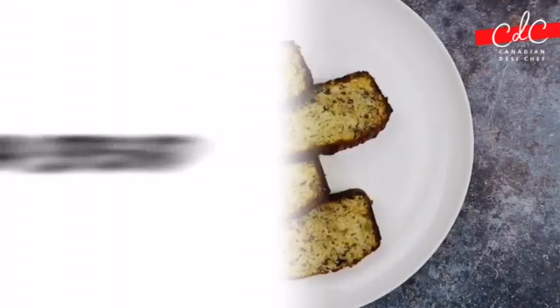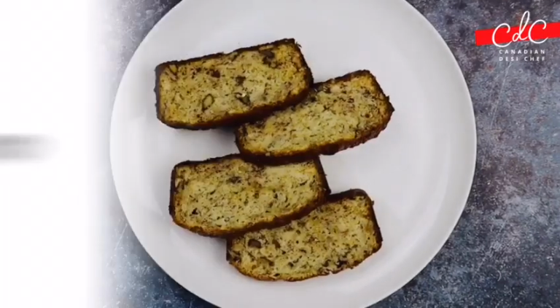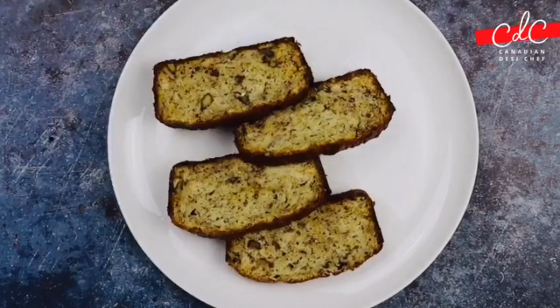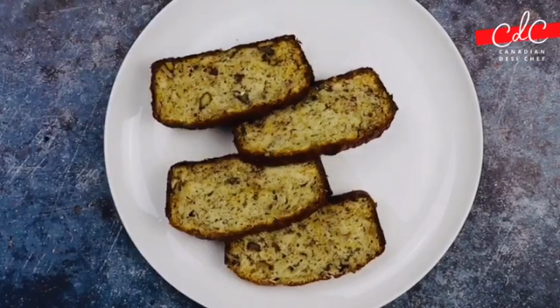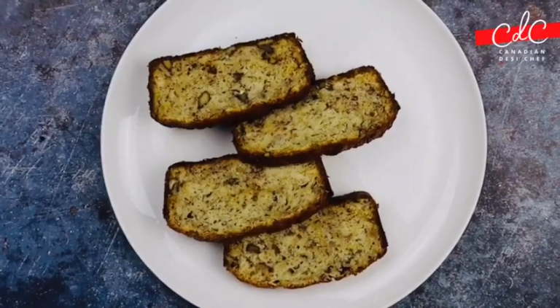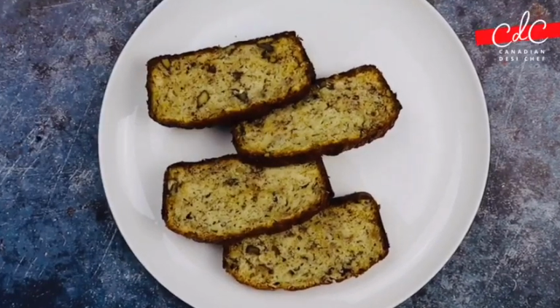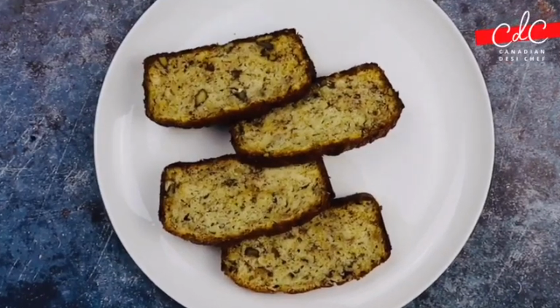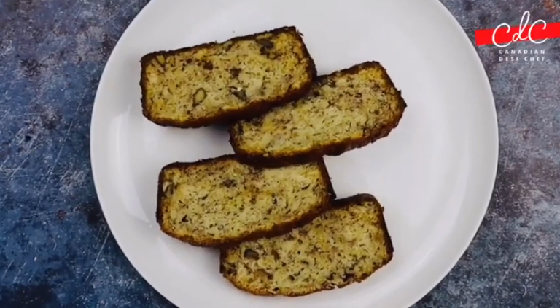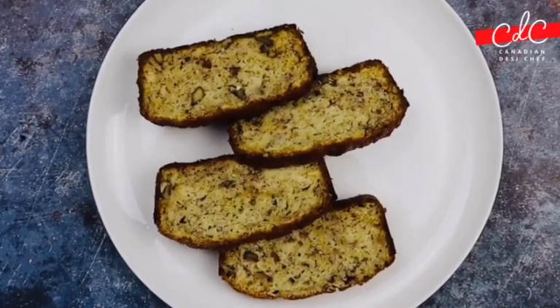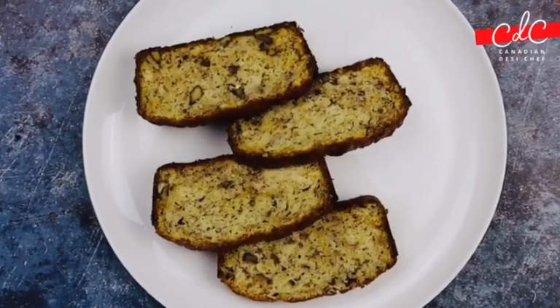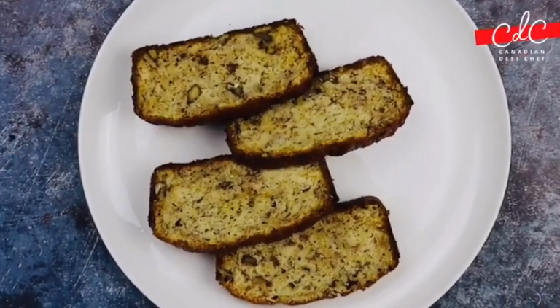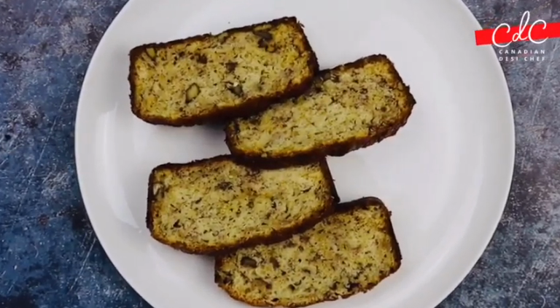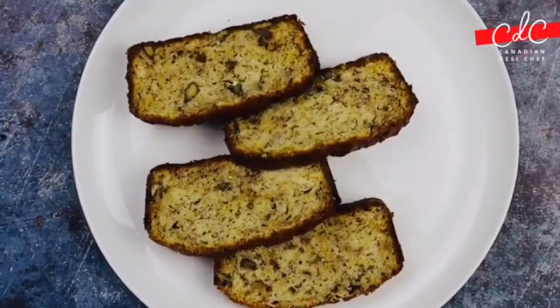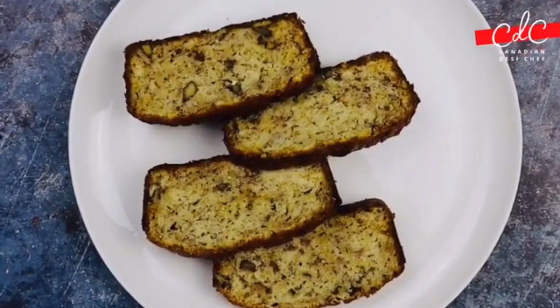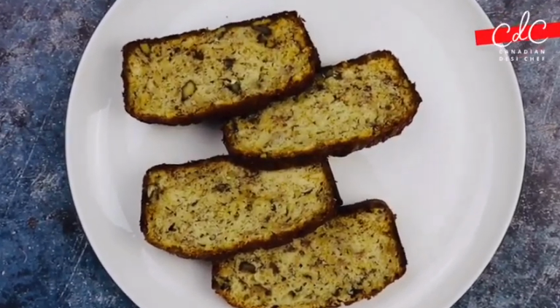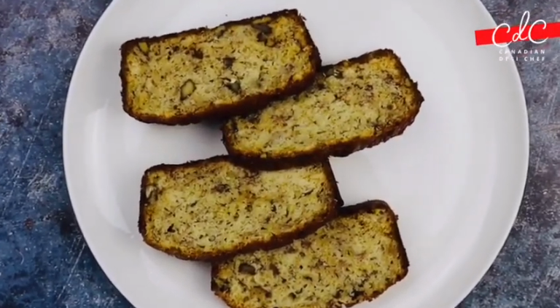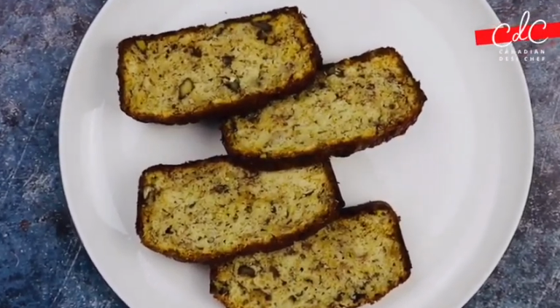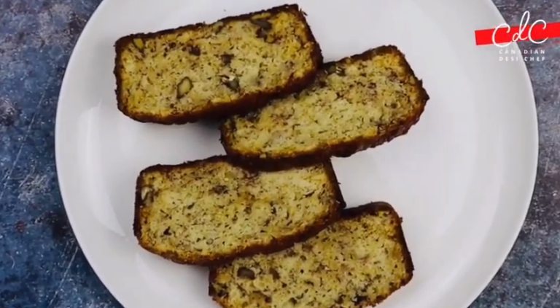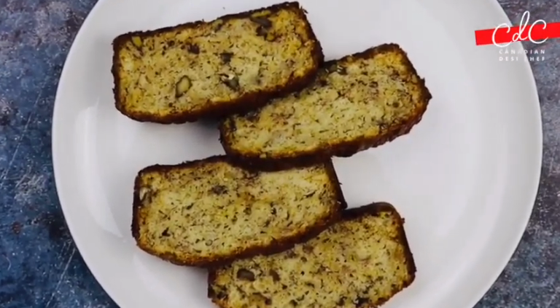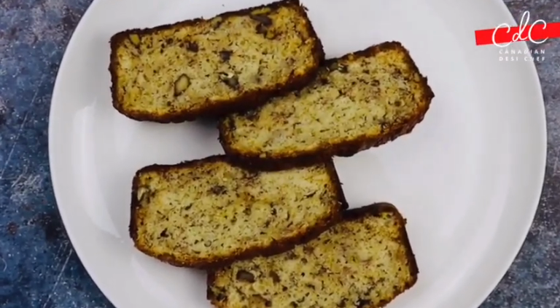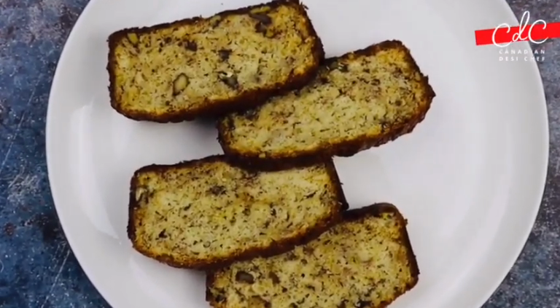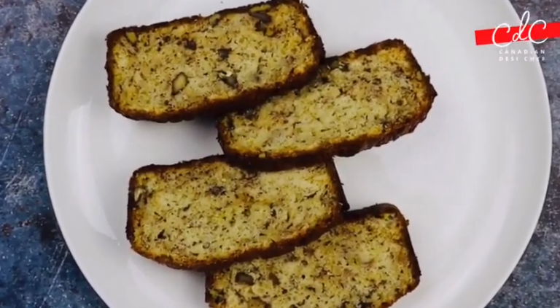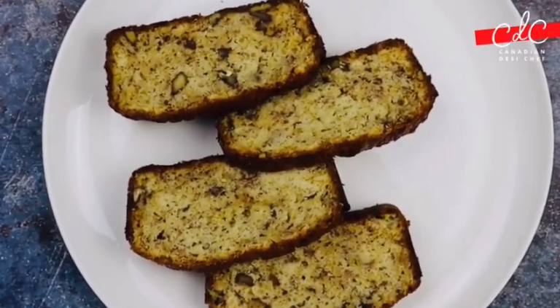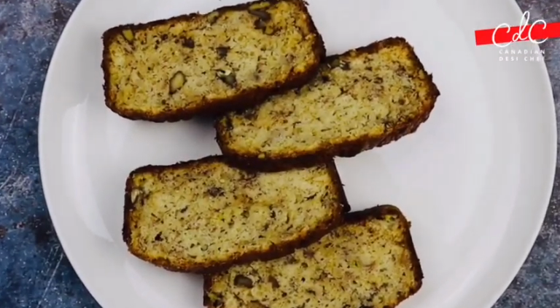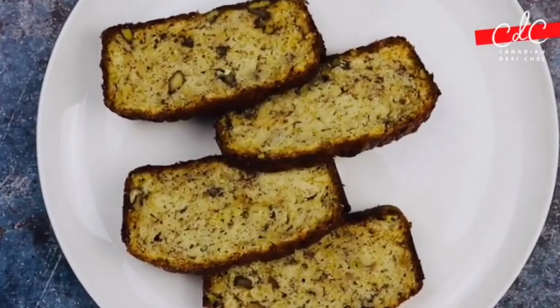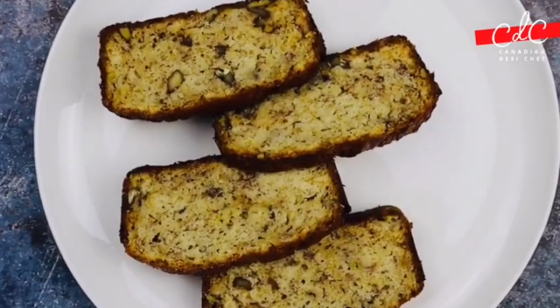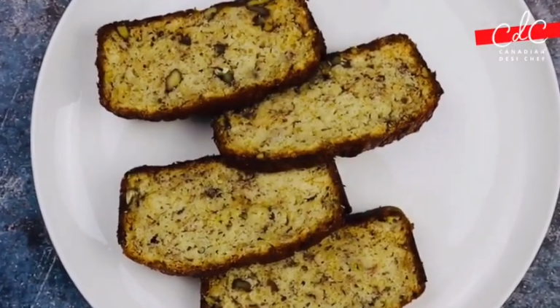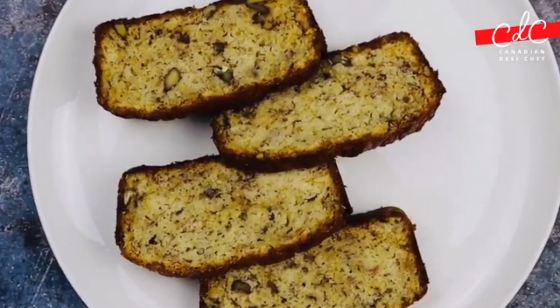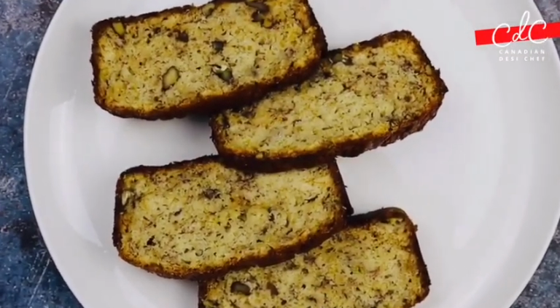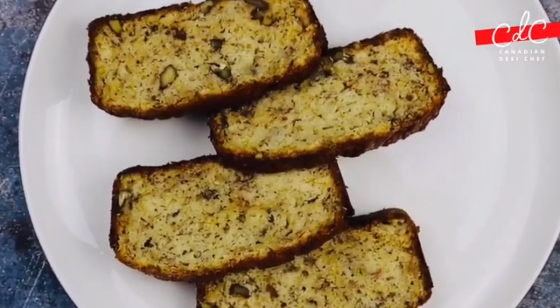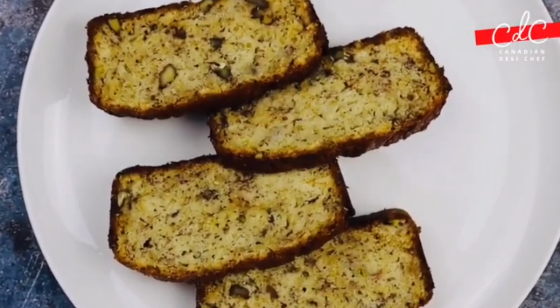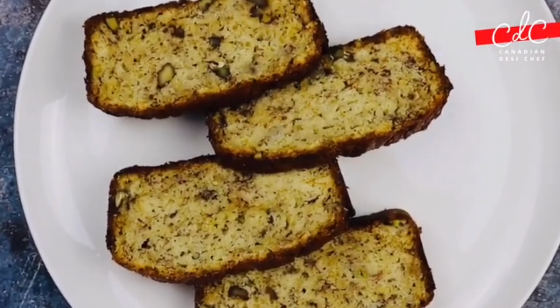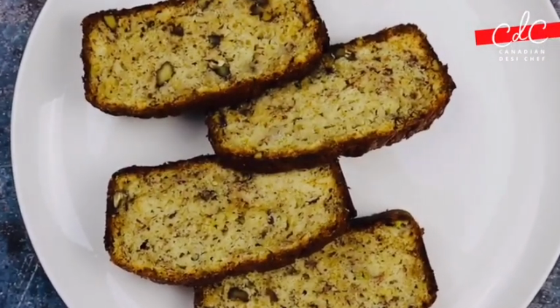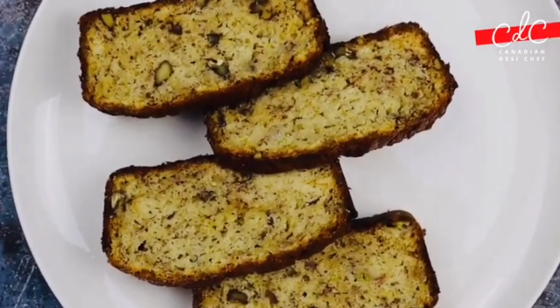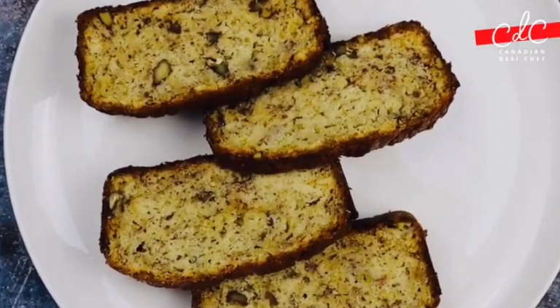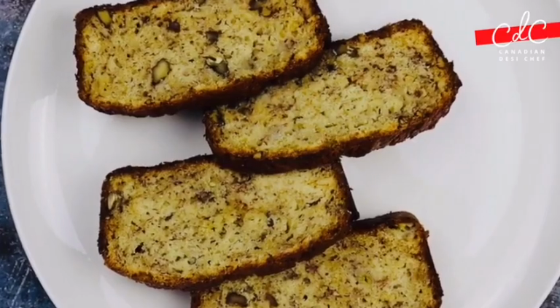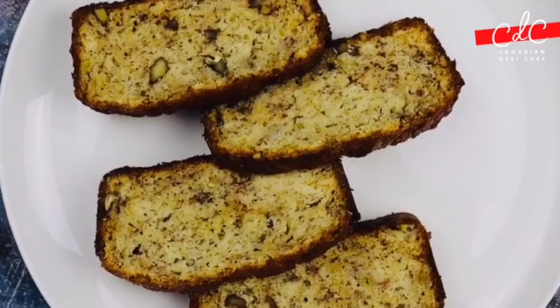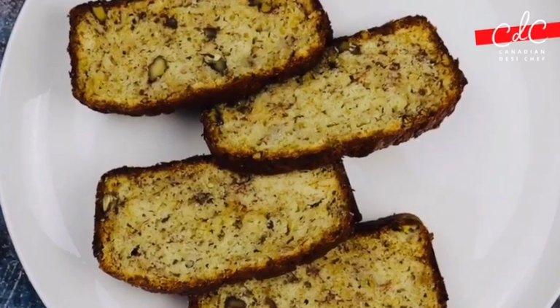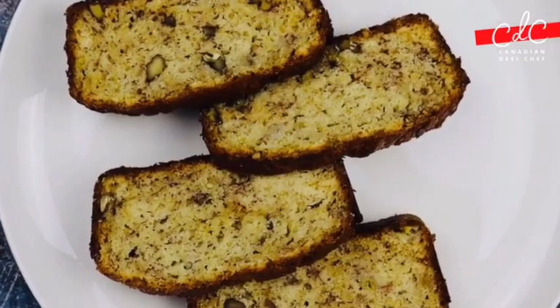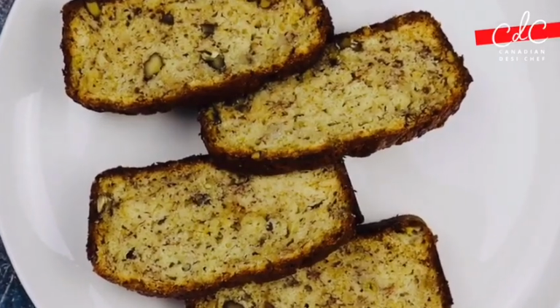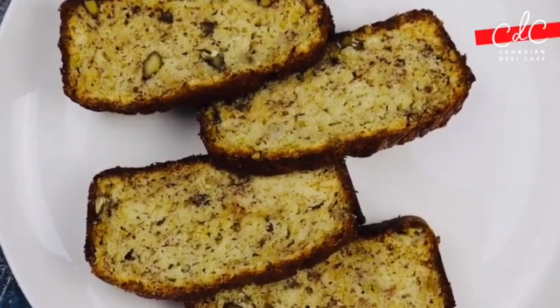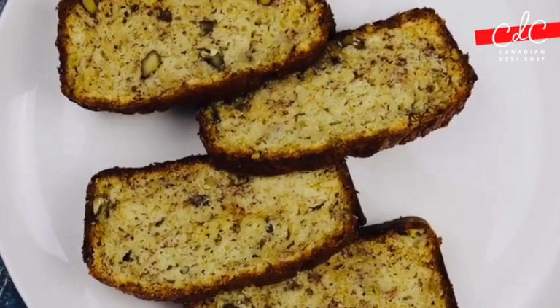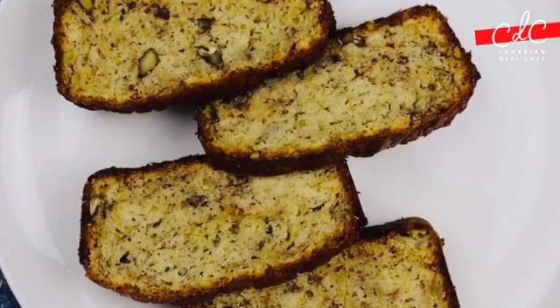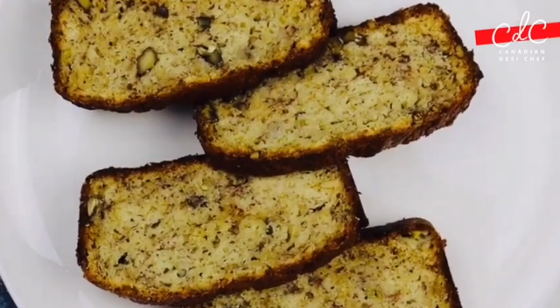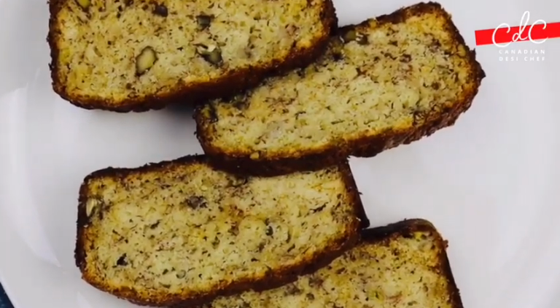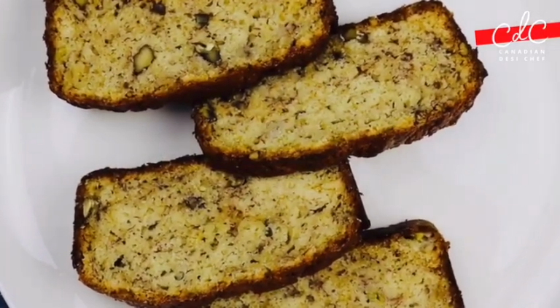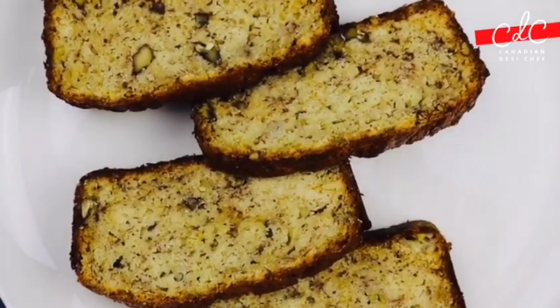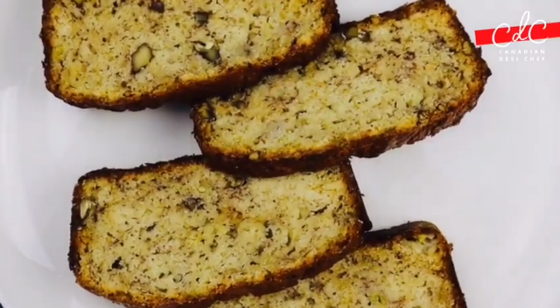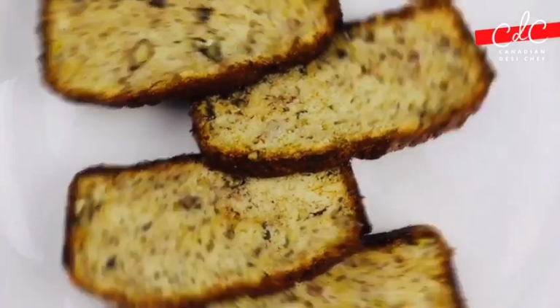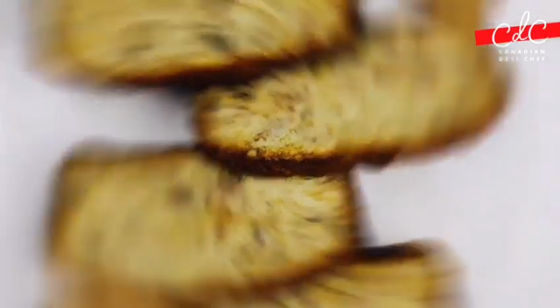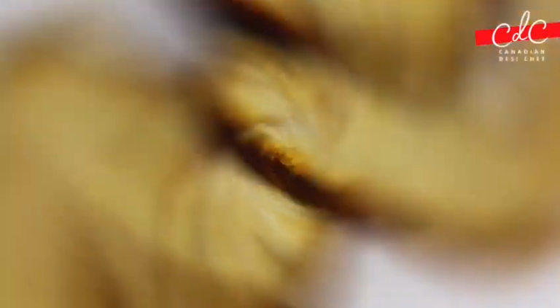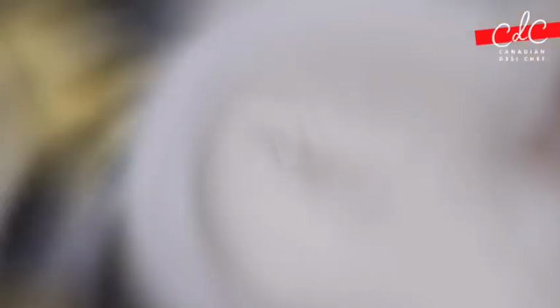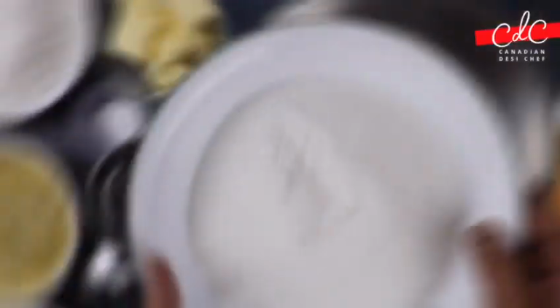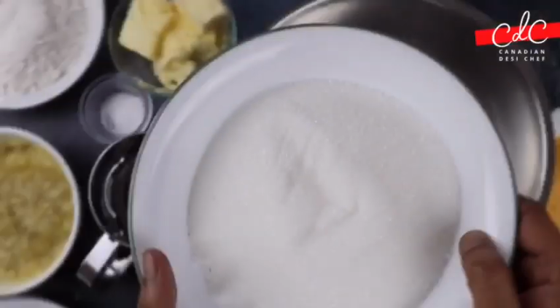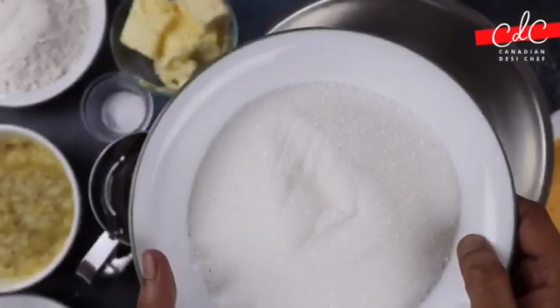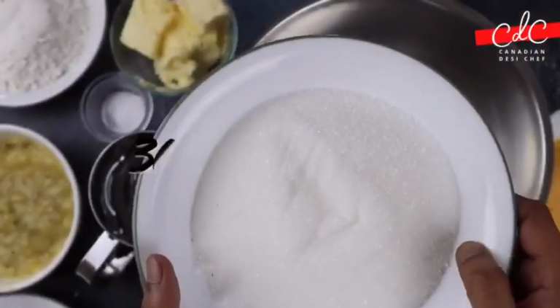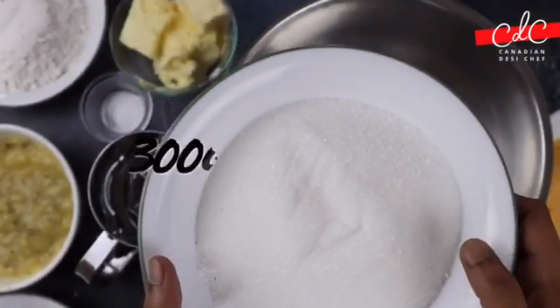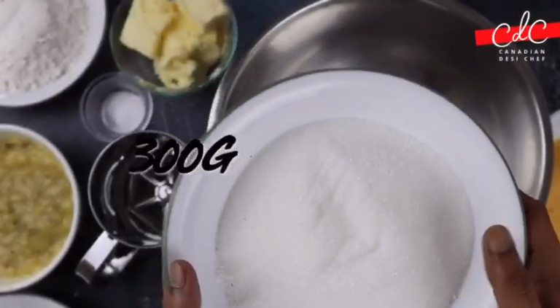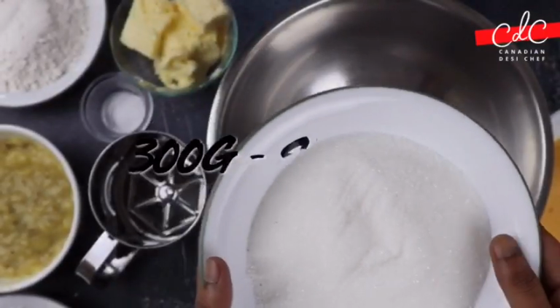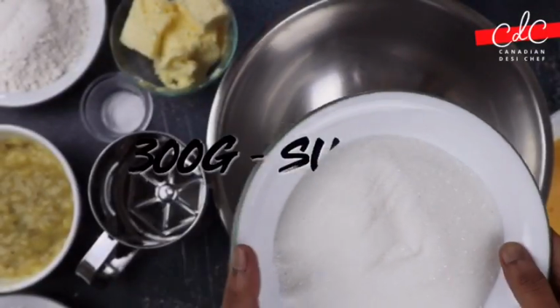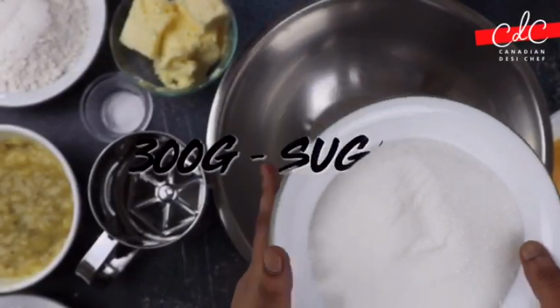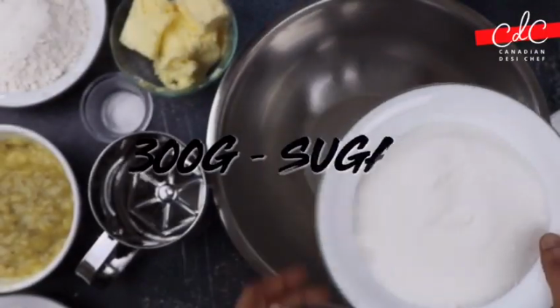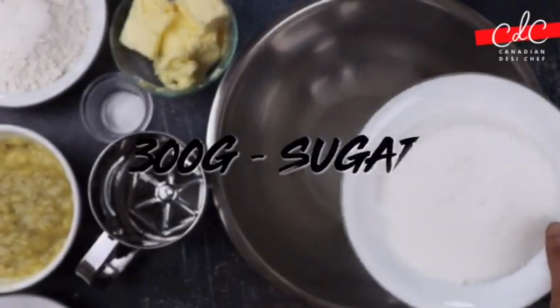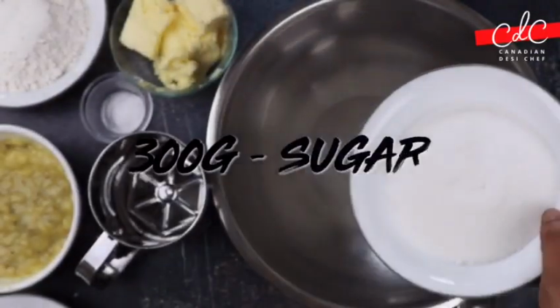This tender banana bread loaf is not just easy but also very quick to make, so let's start making it.